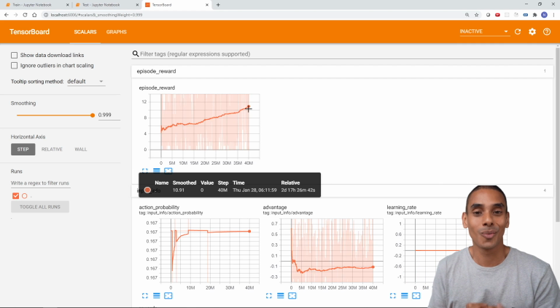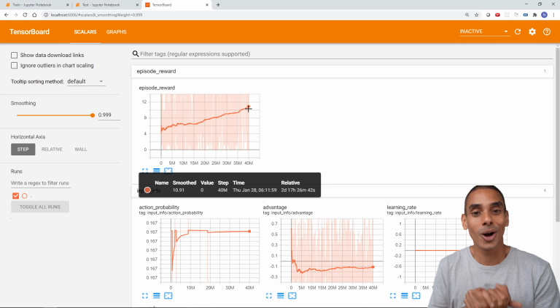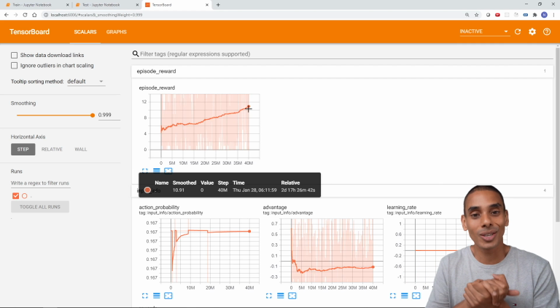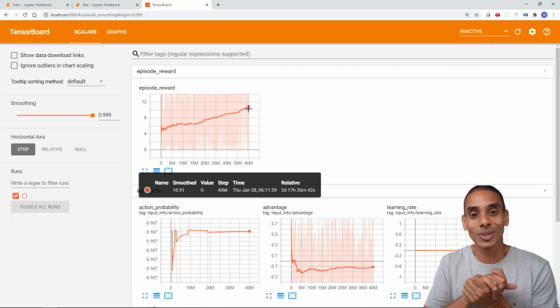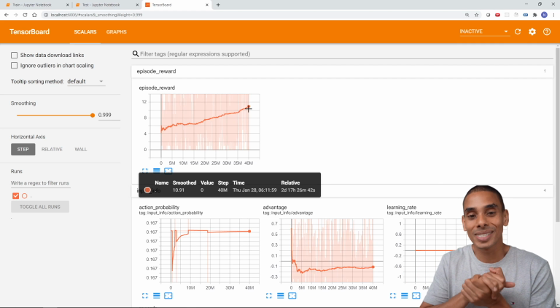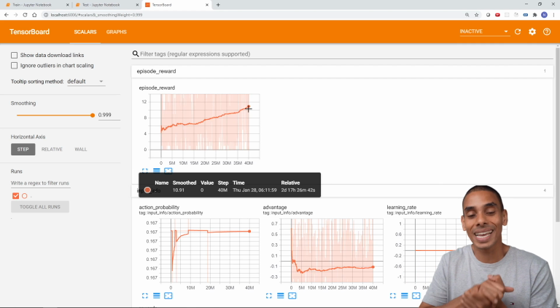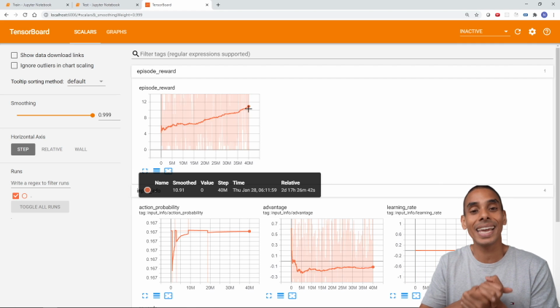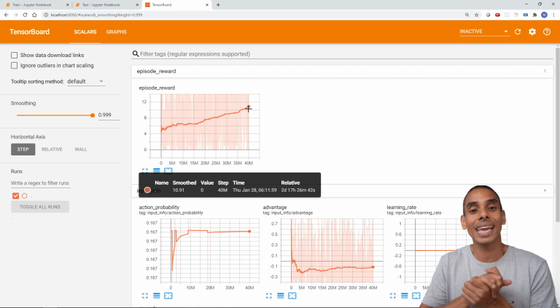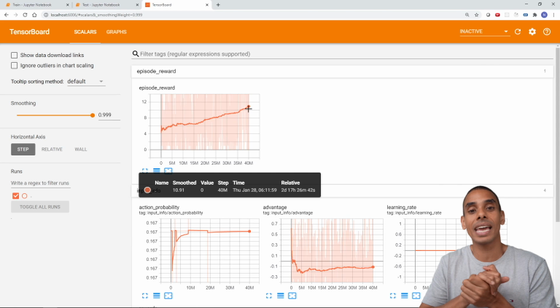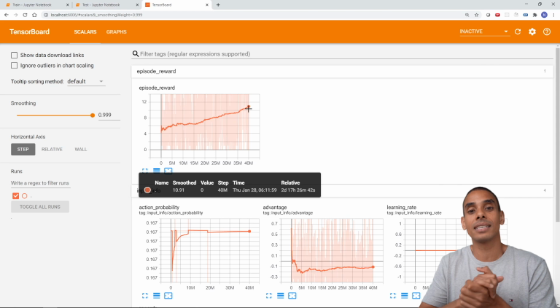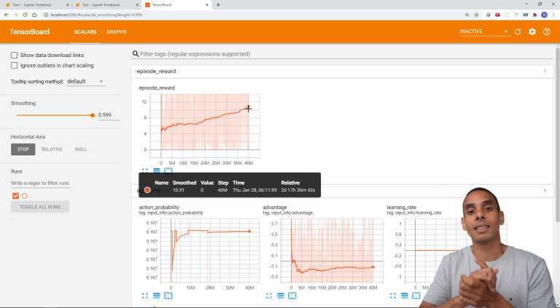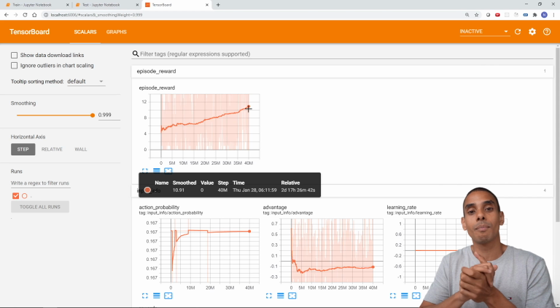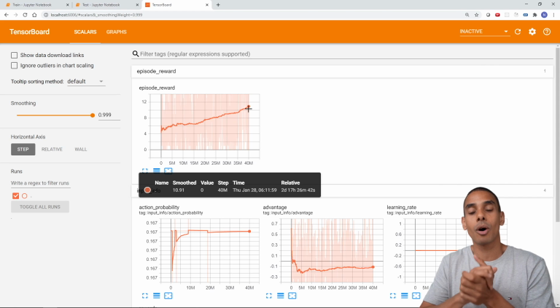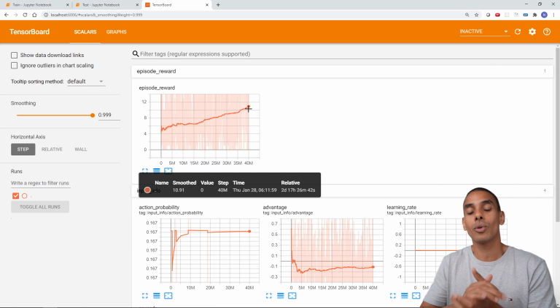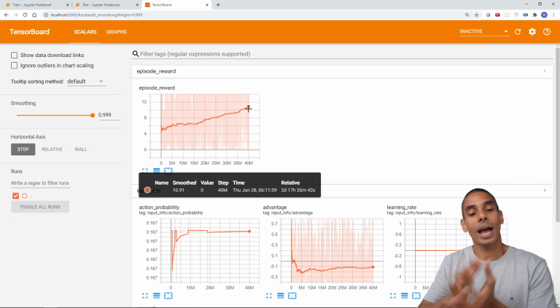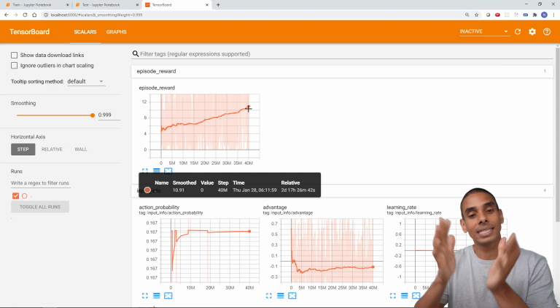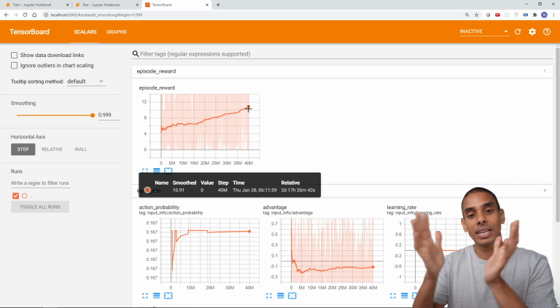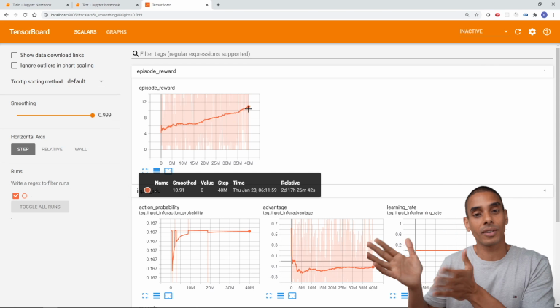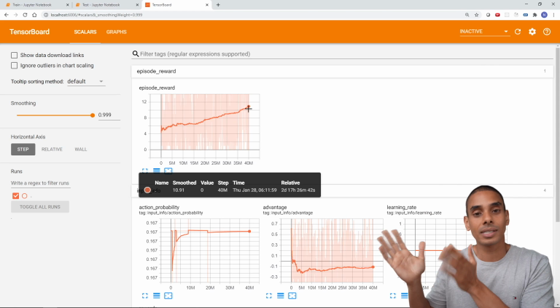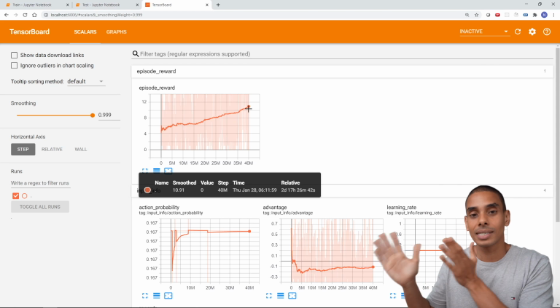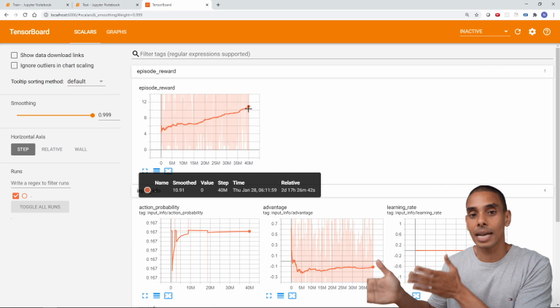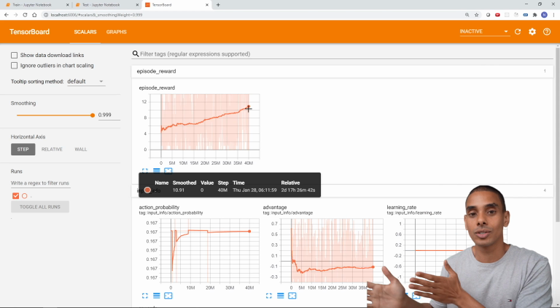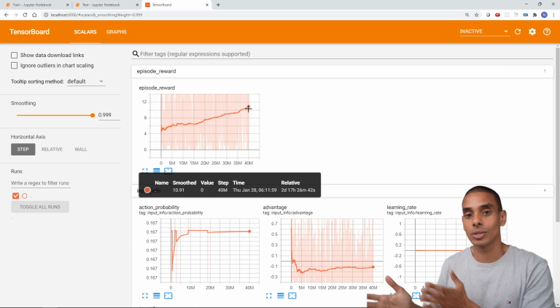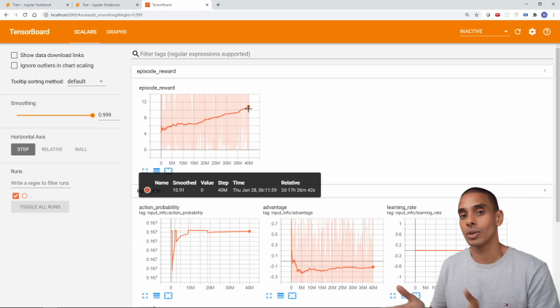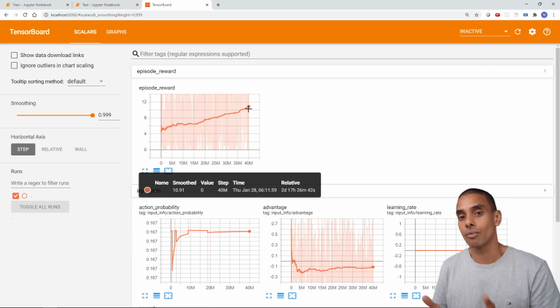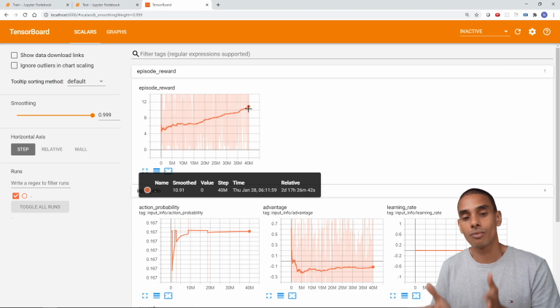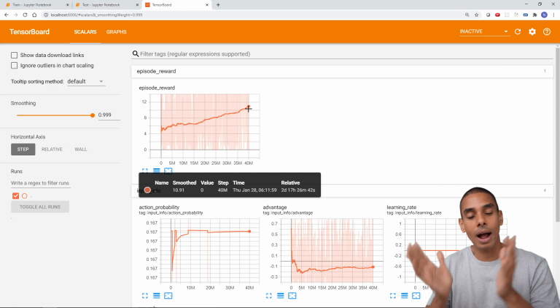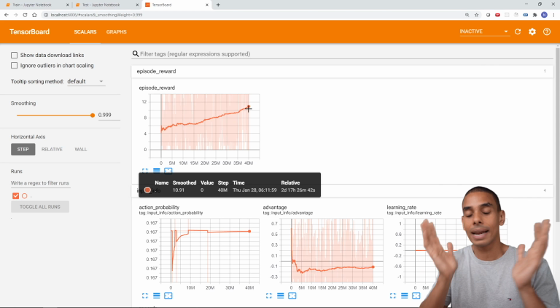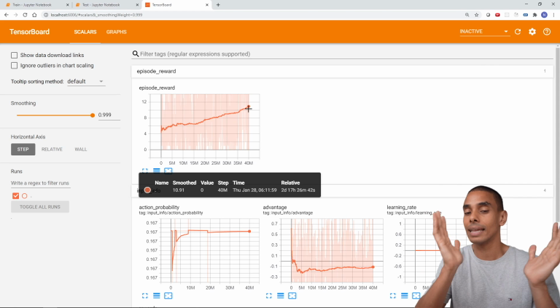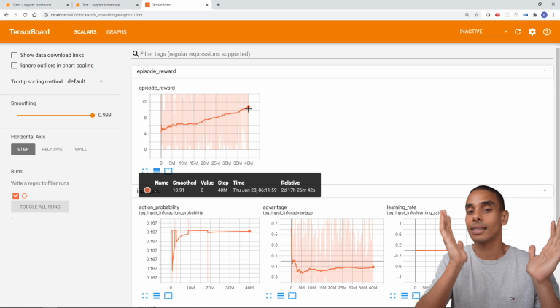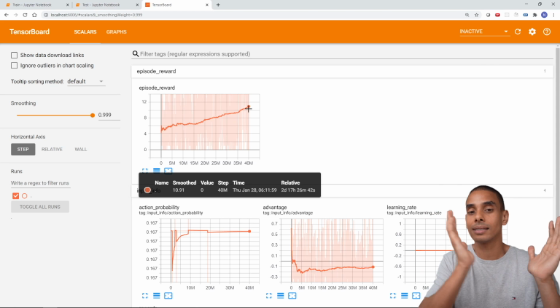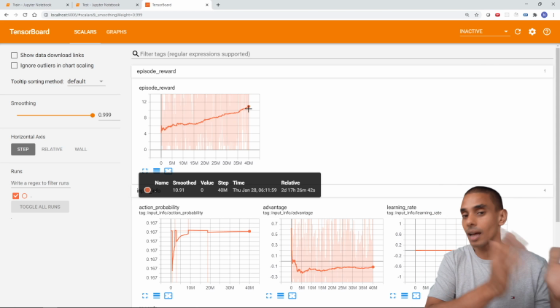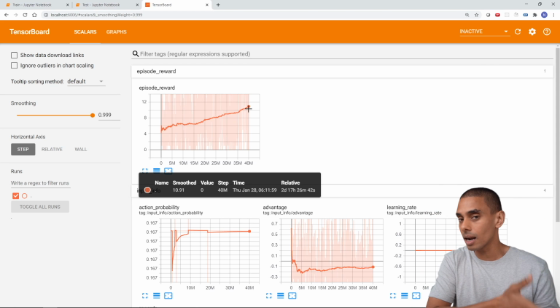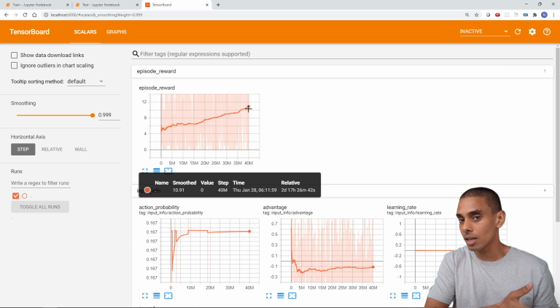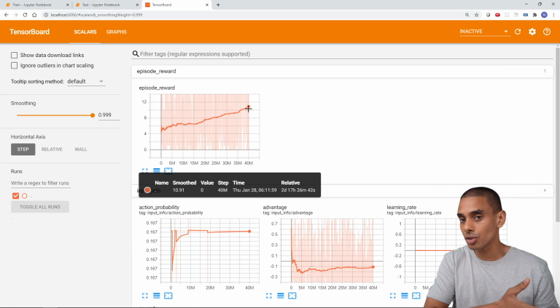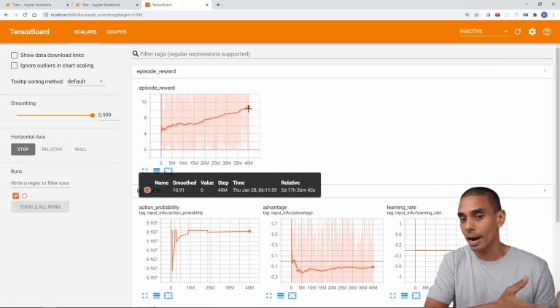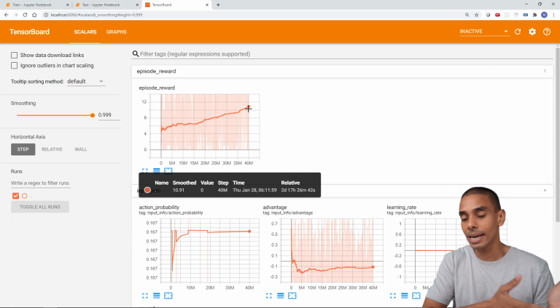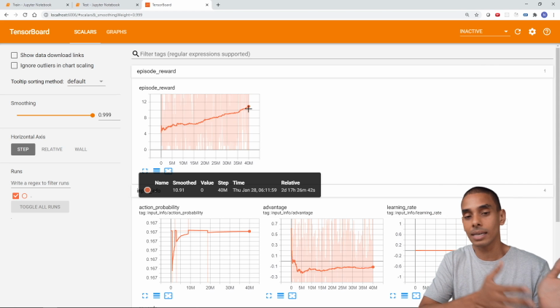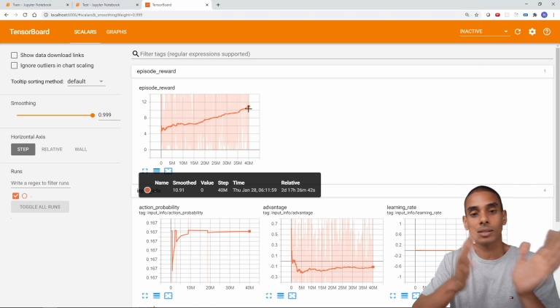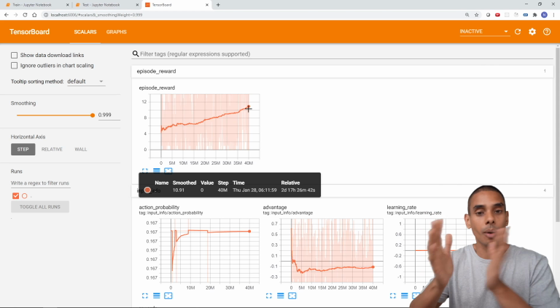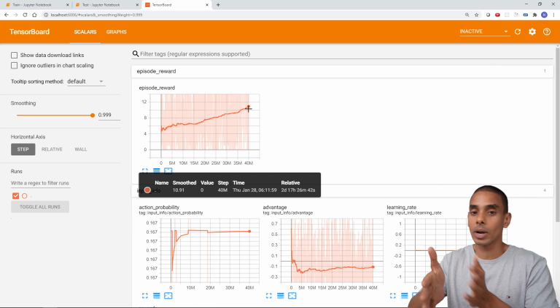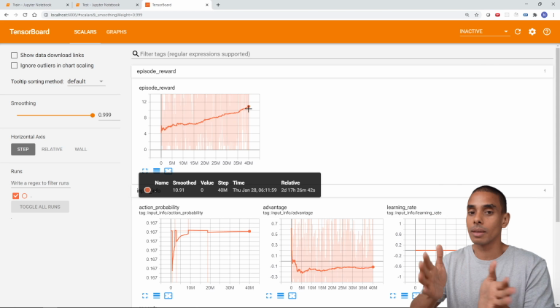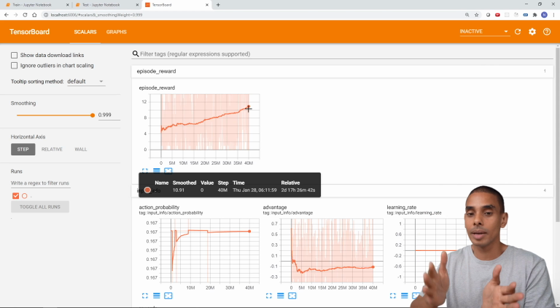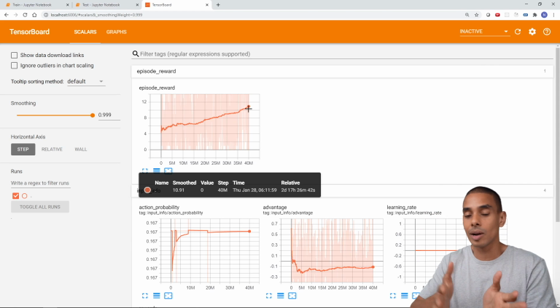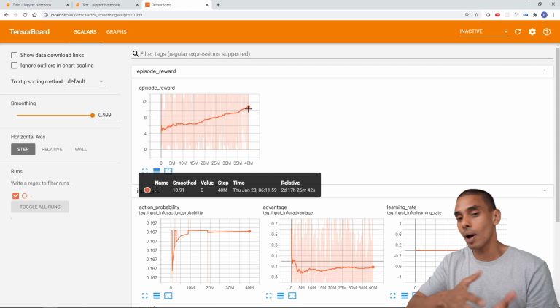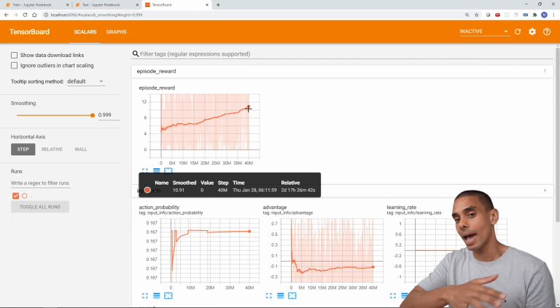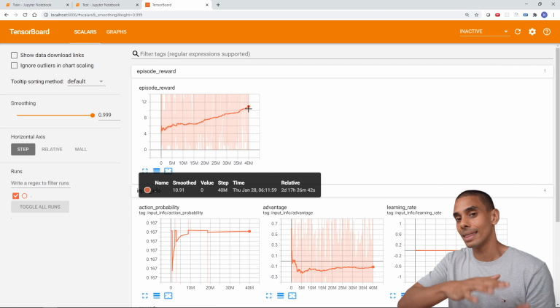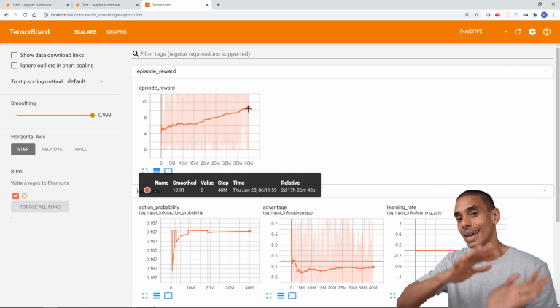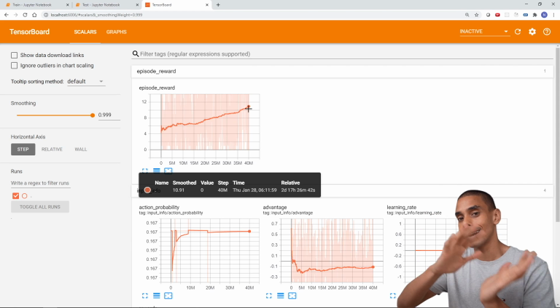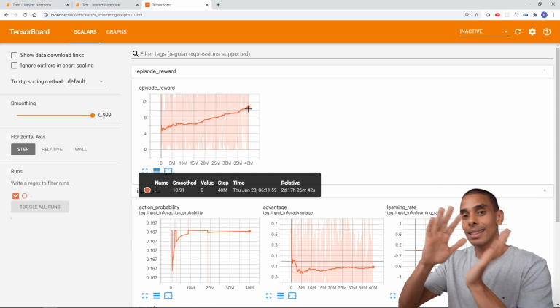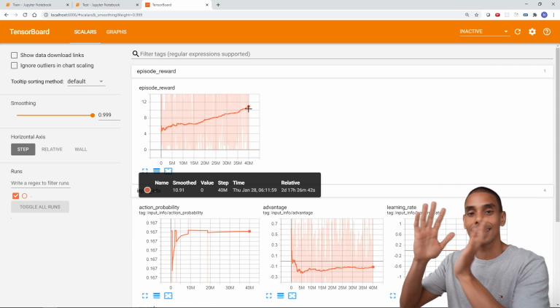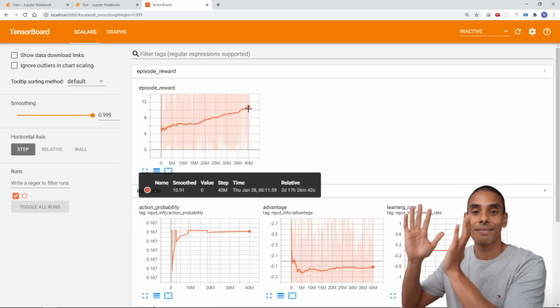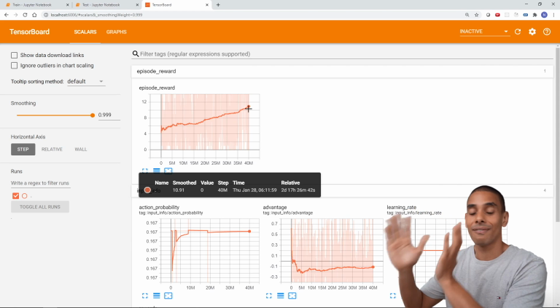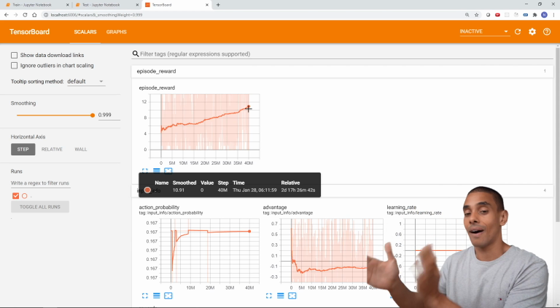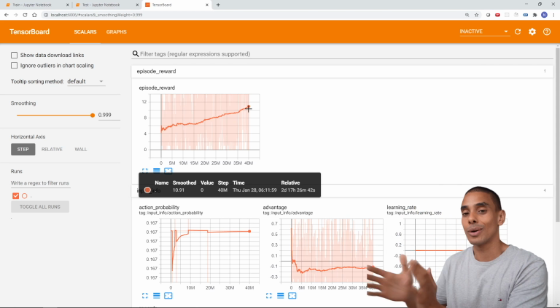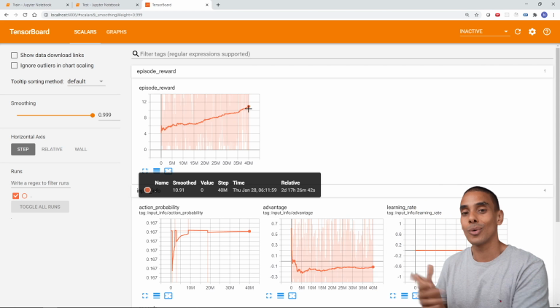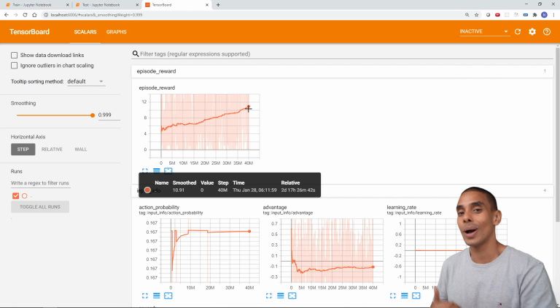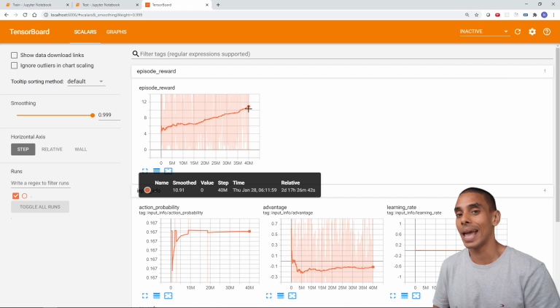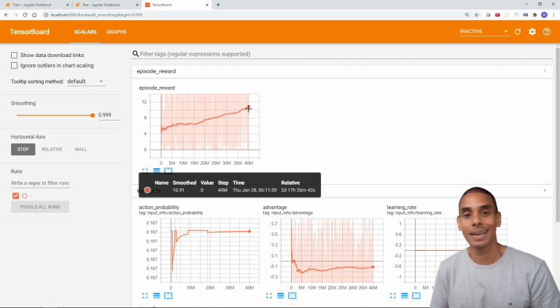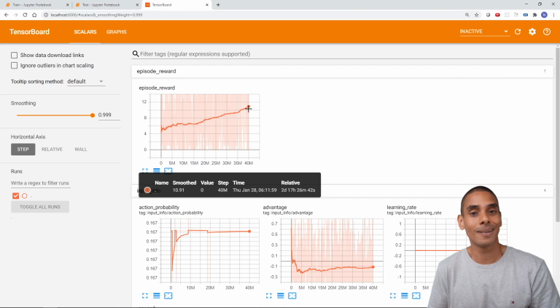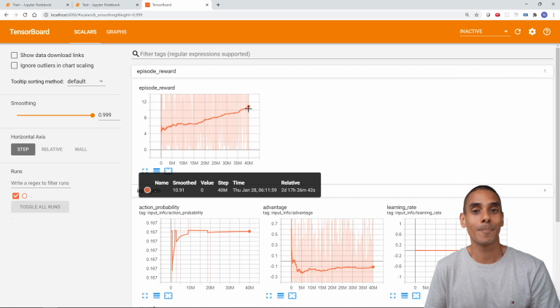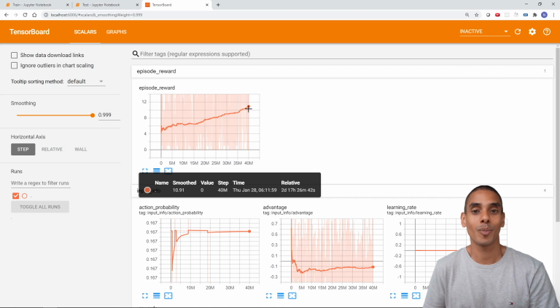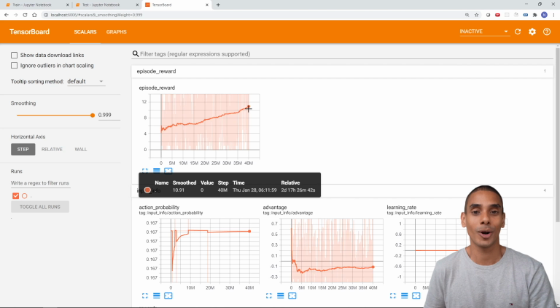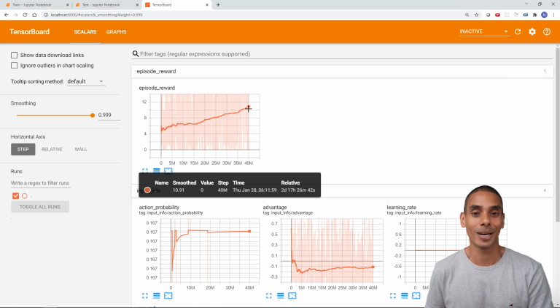Now let's take a look at how it actually performed. What you'll see is the model at different stages — right at the start of the training, somewhere in the middle, and then the final end product.